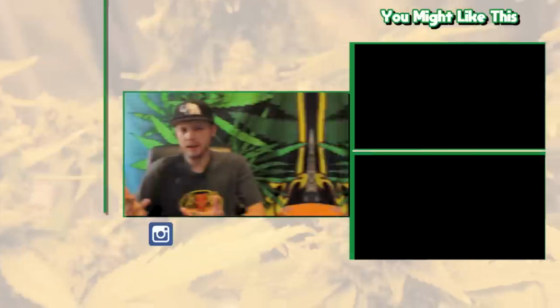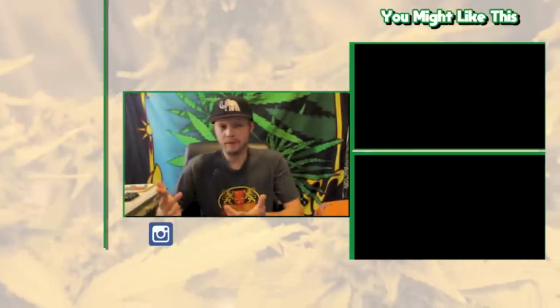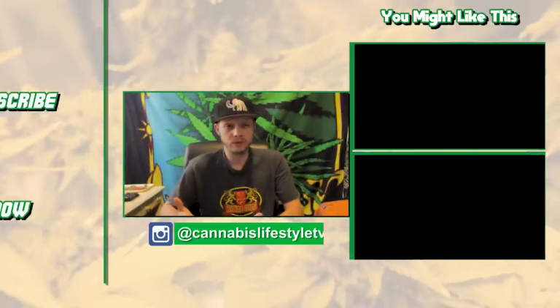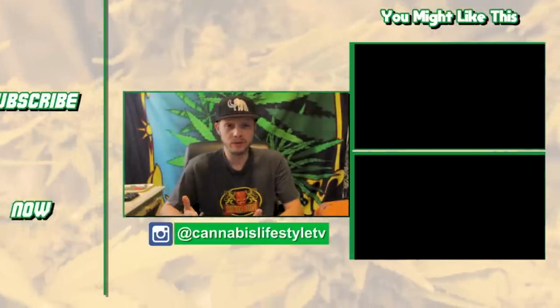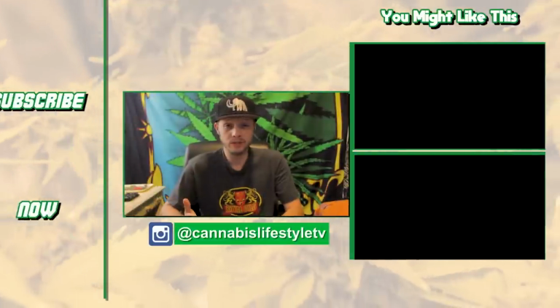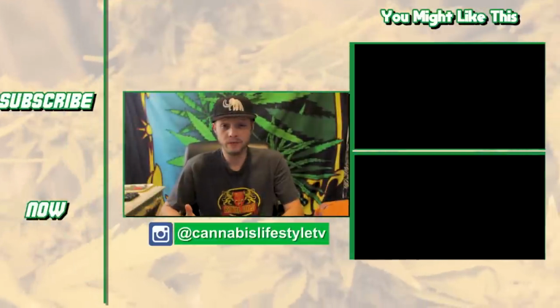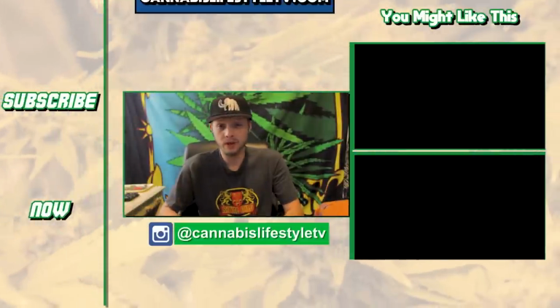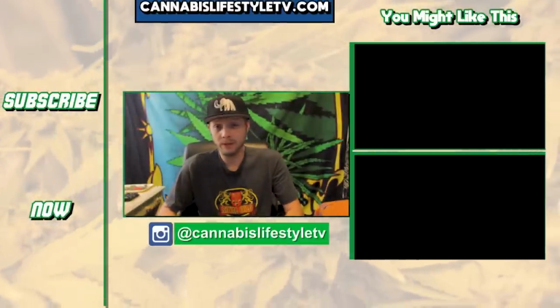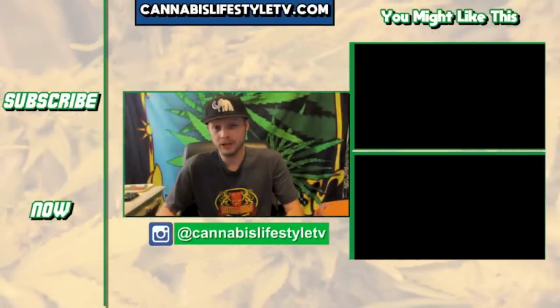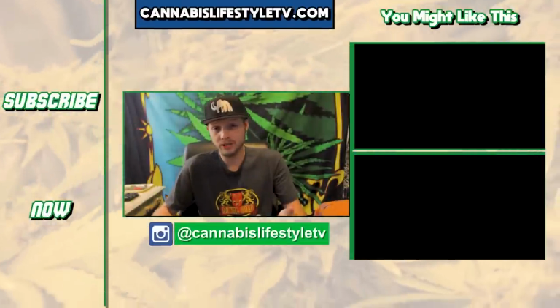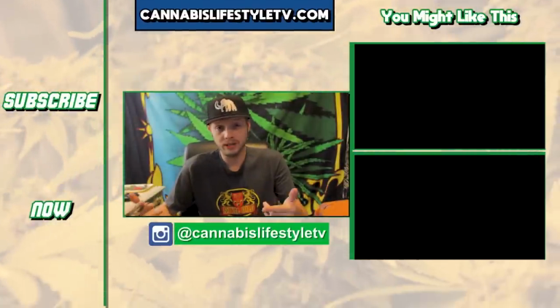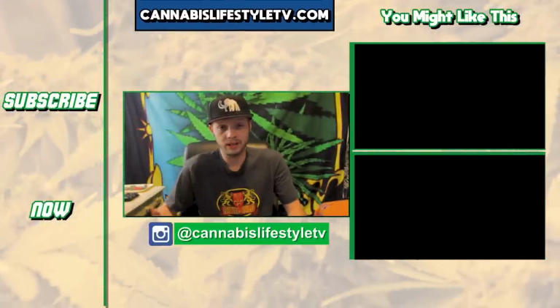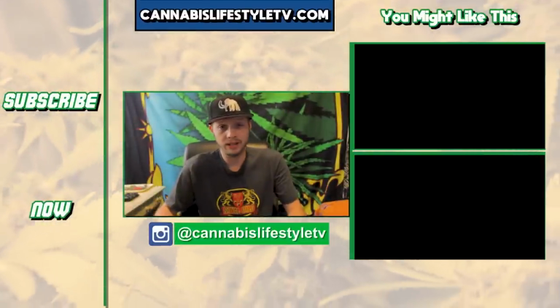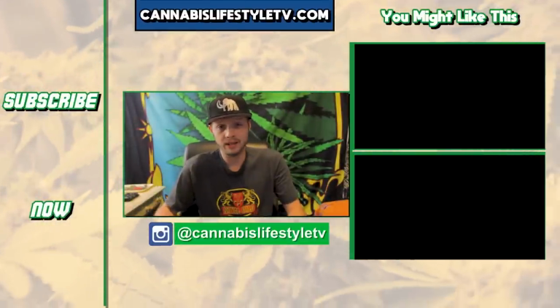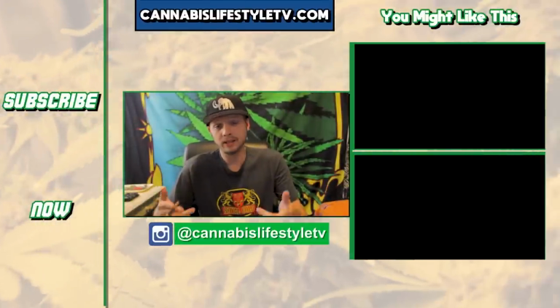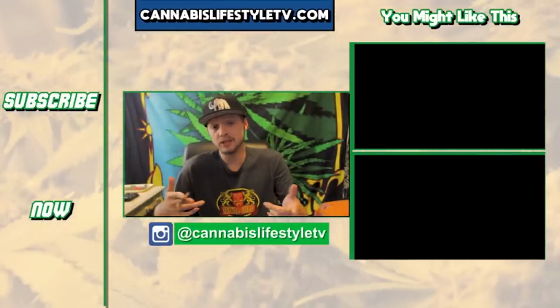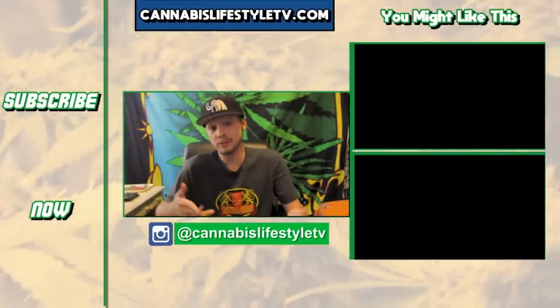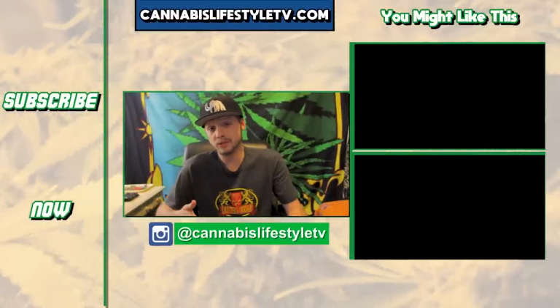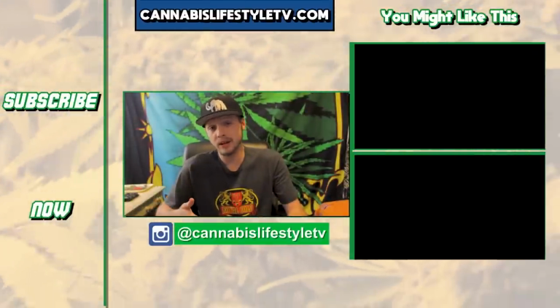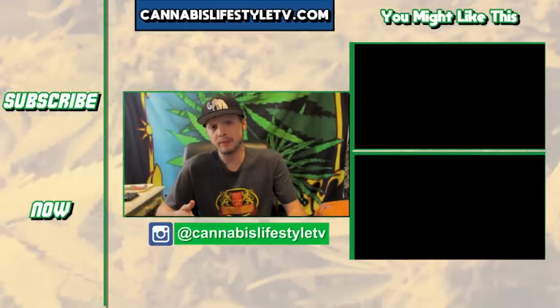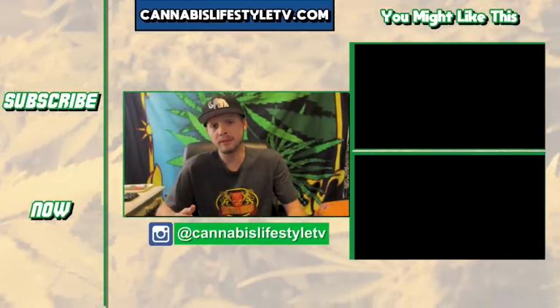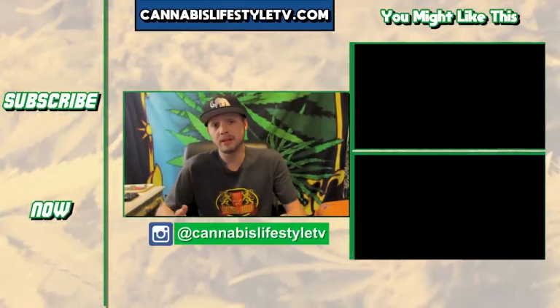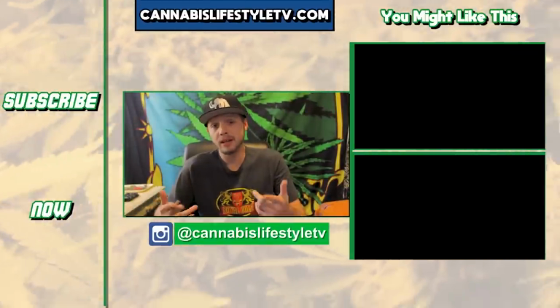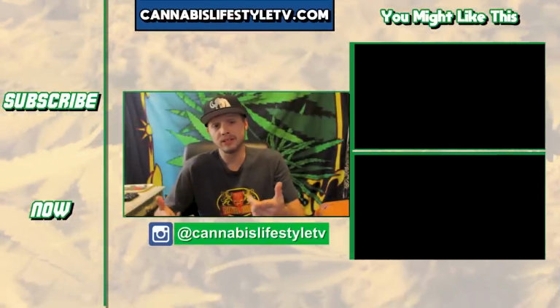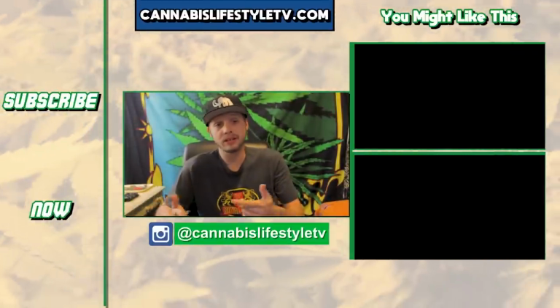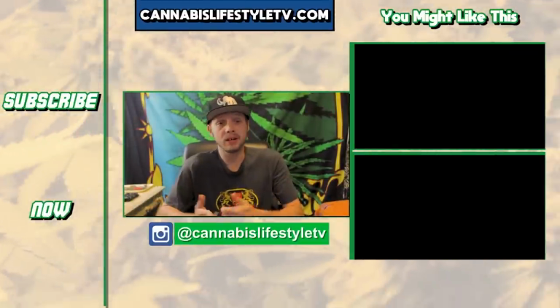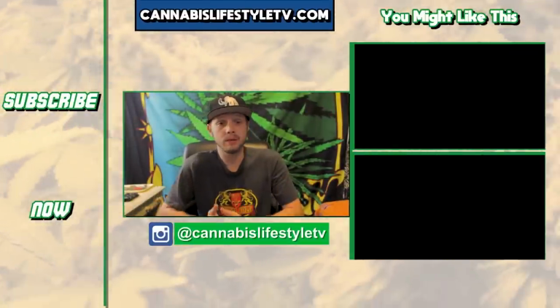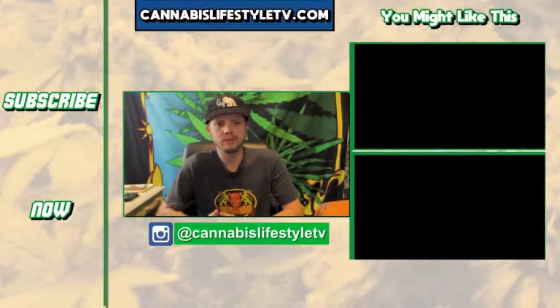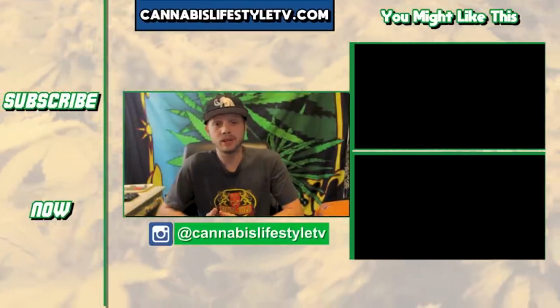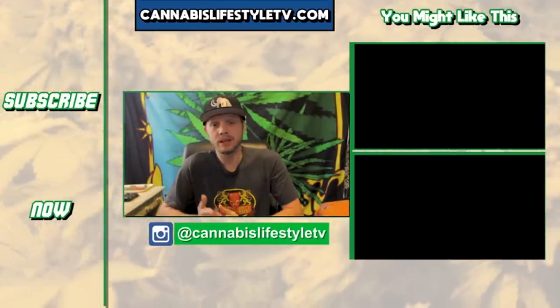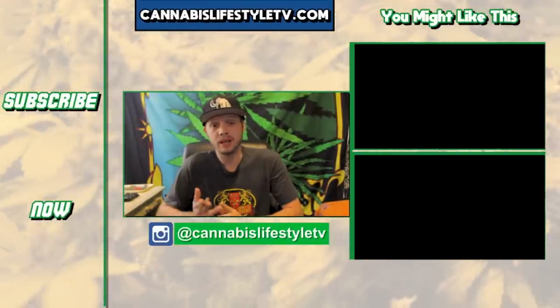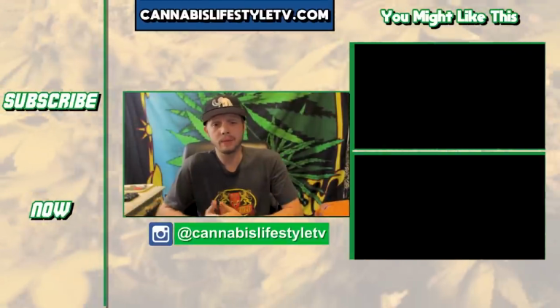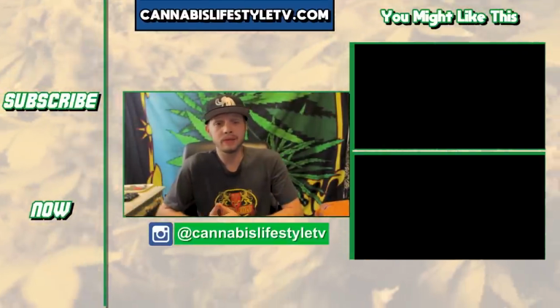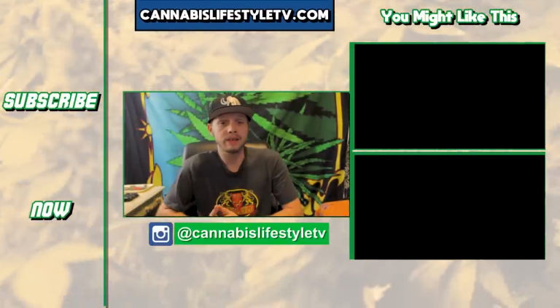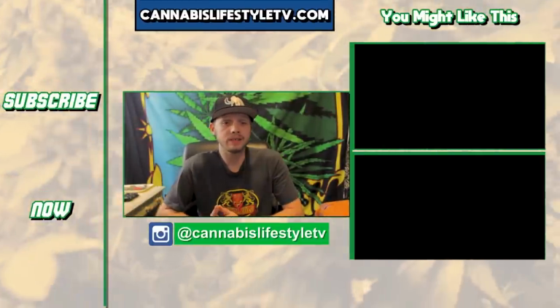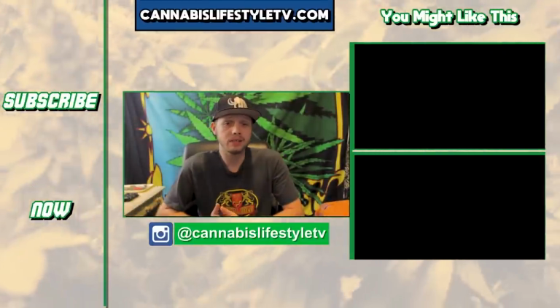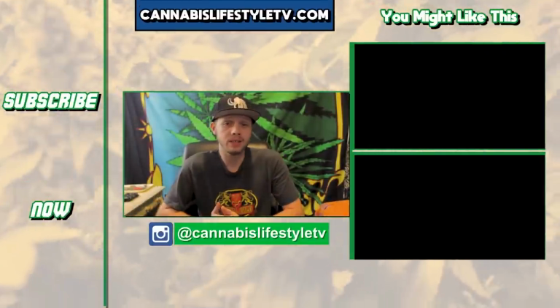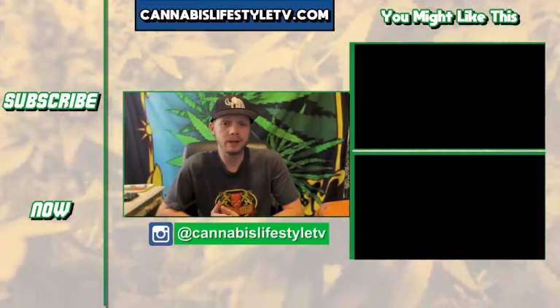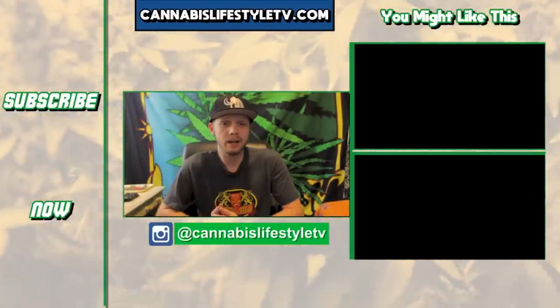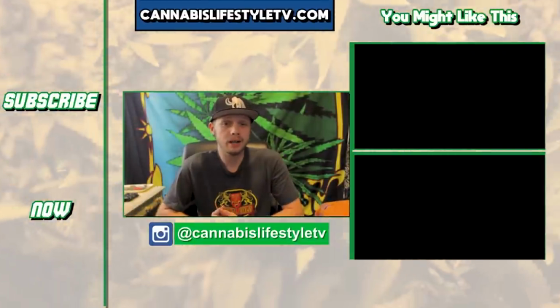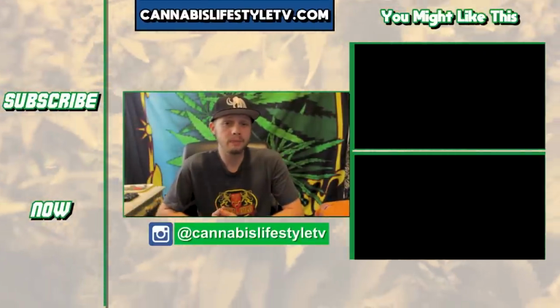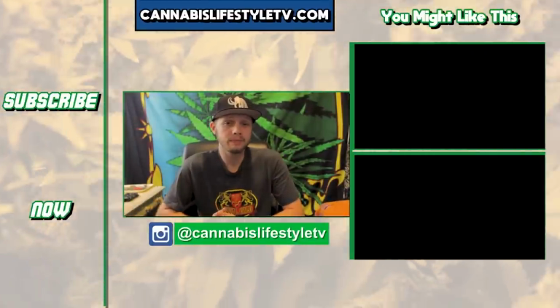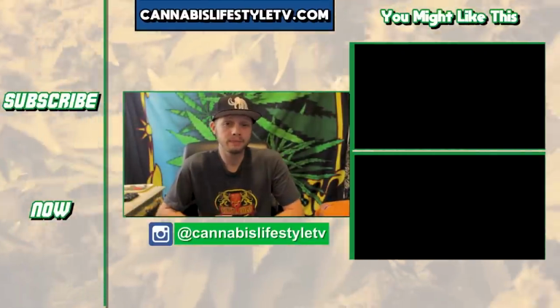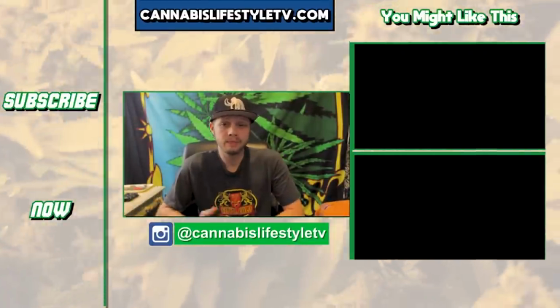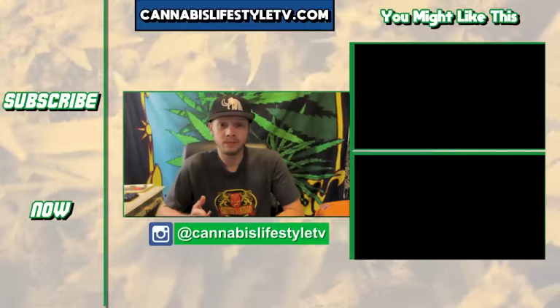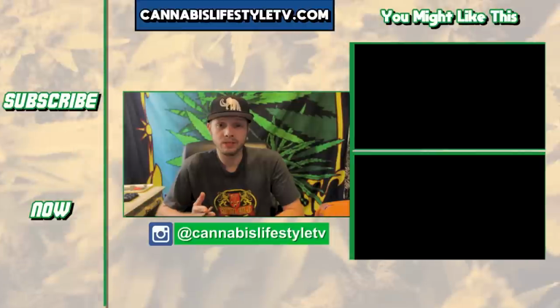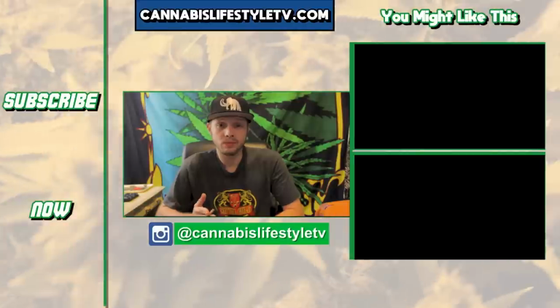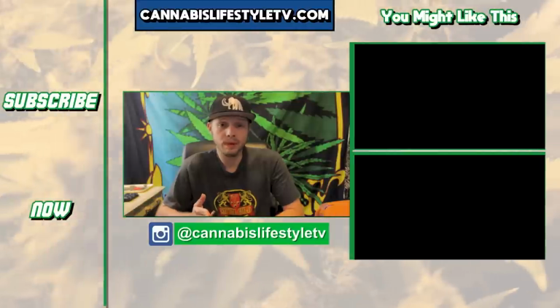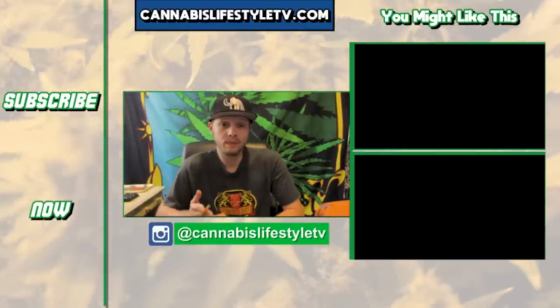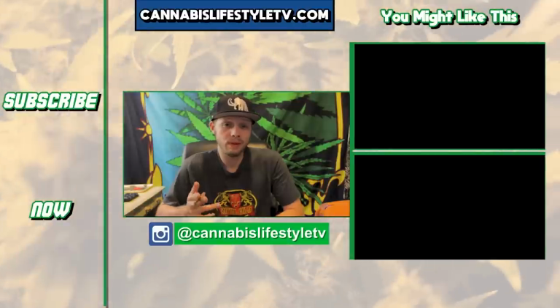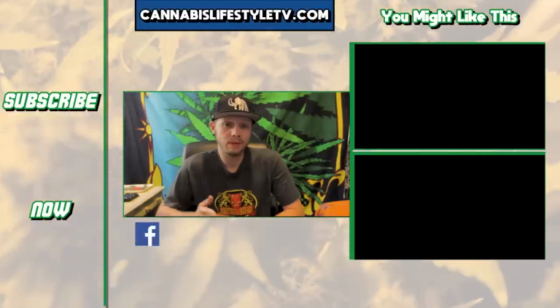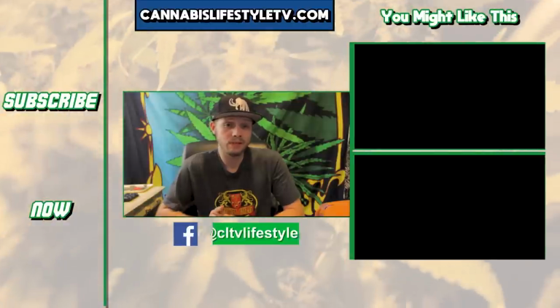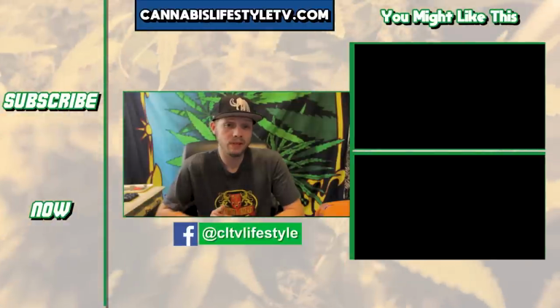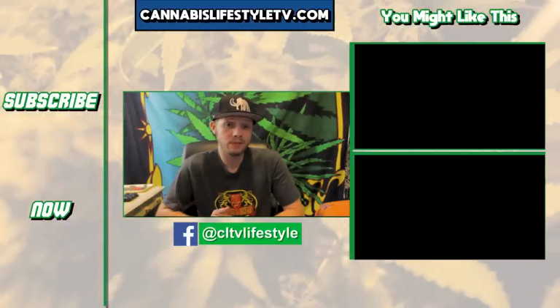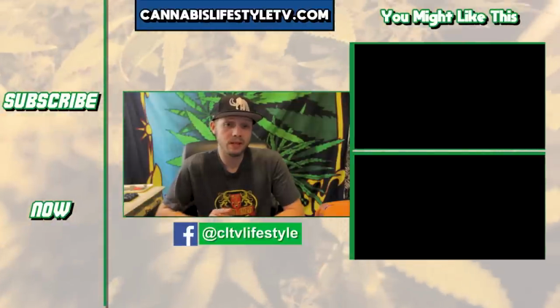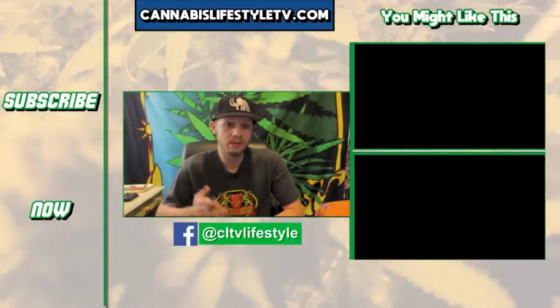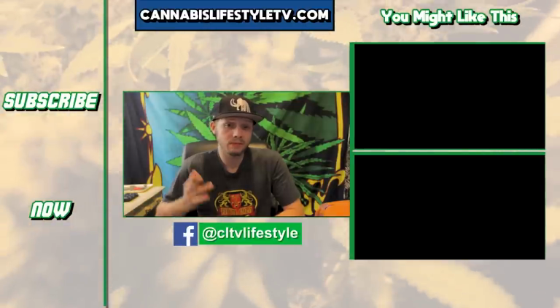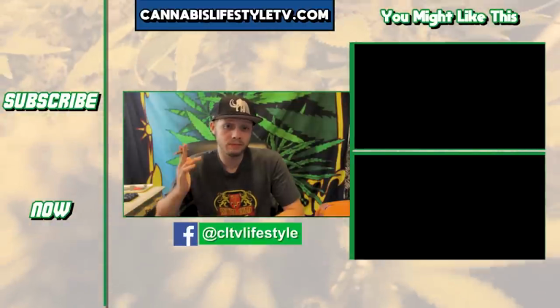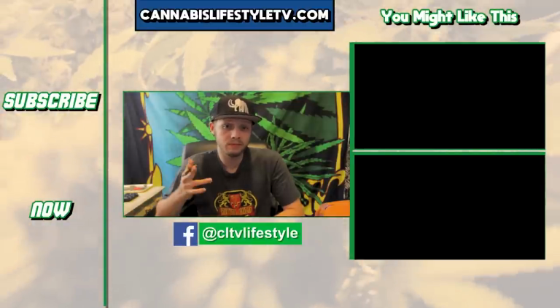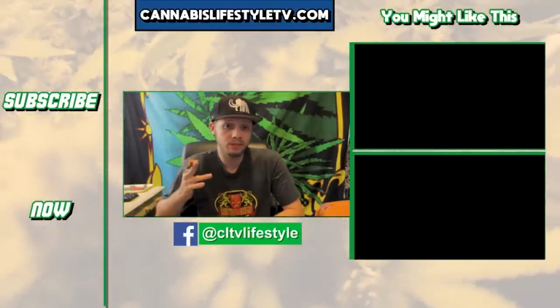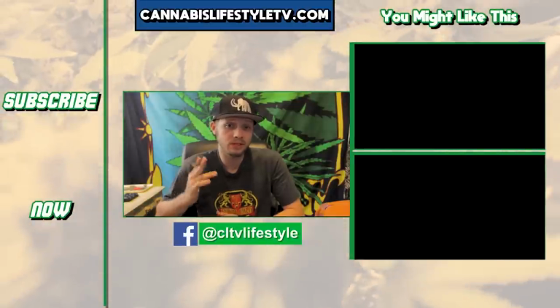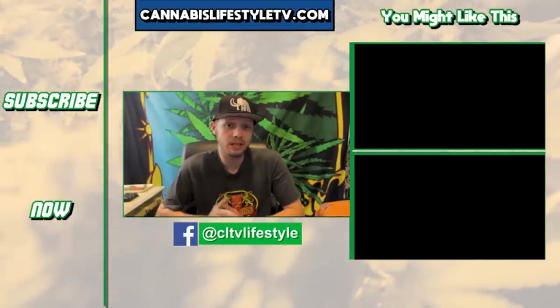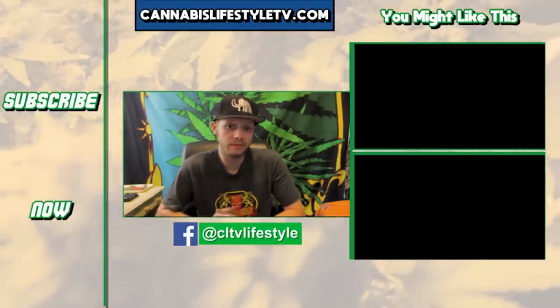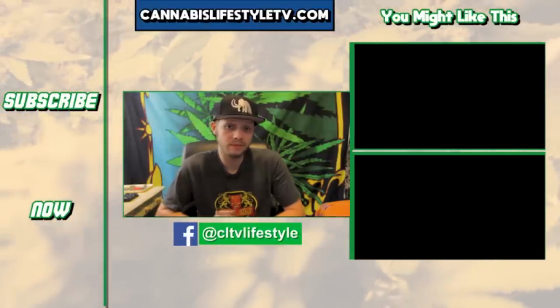If you enjoyed this video, make sure you hit like, subscribe, and check out our website, CannabisLifestyleTV.com. This is Rob from Cannabis Lifestyle. Stay lifted.